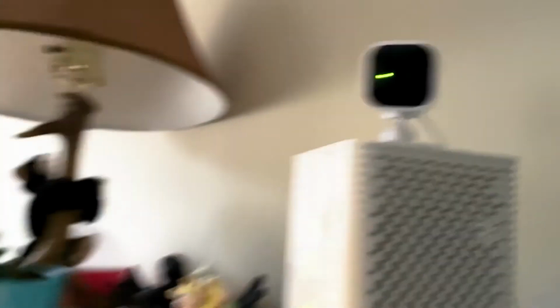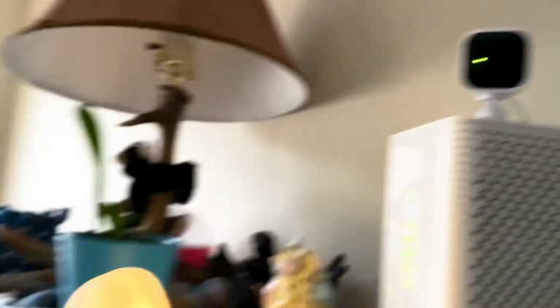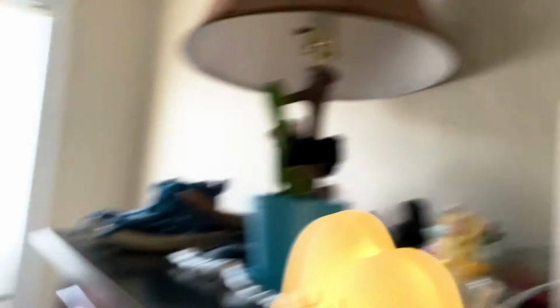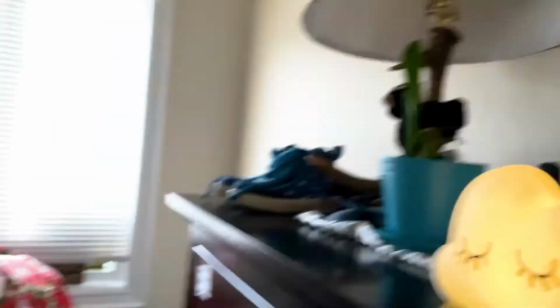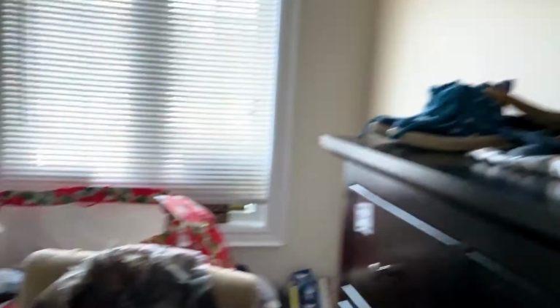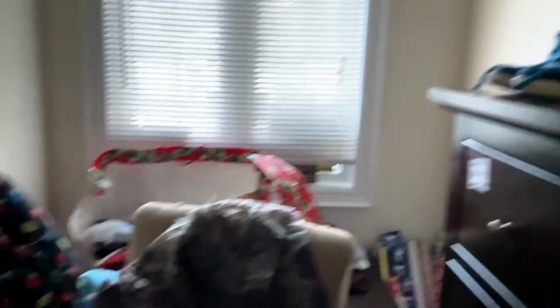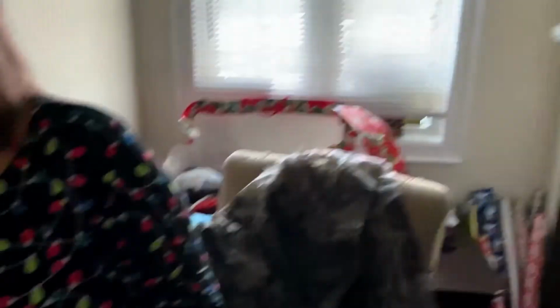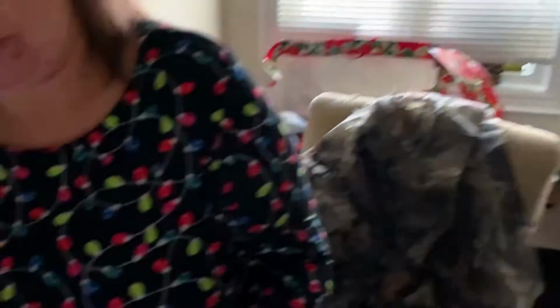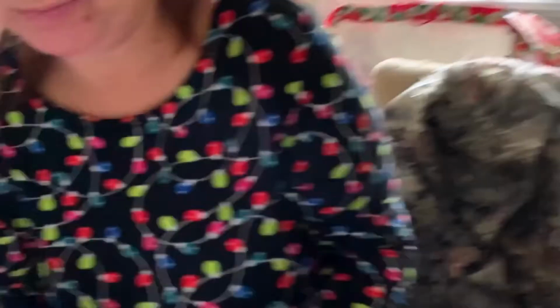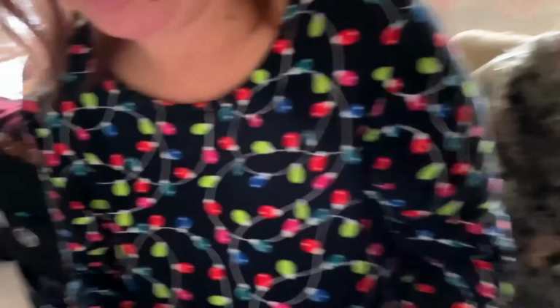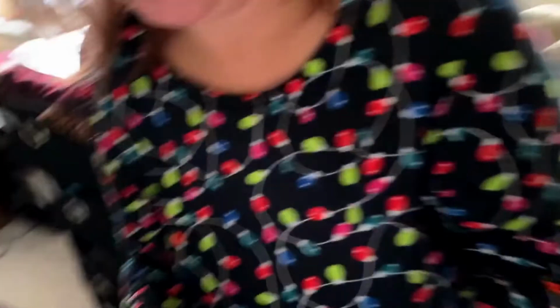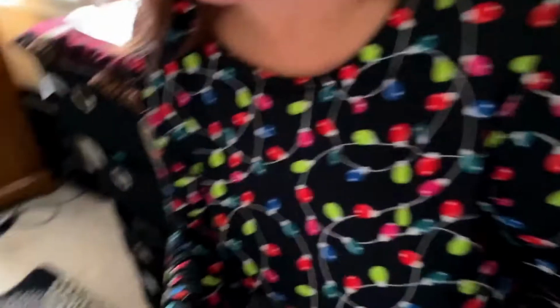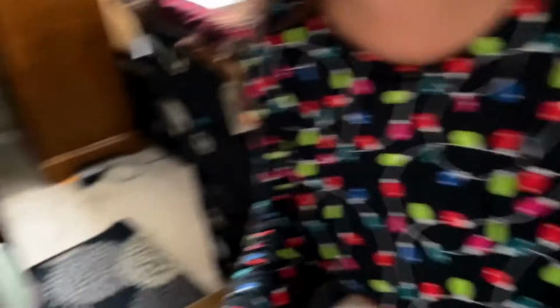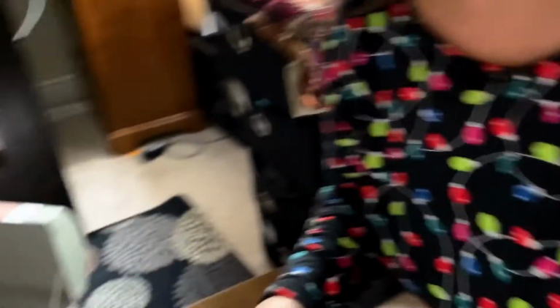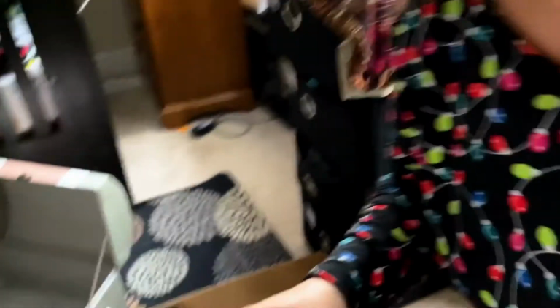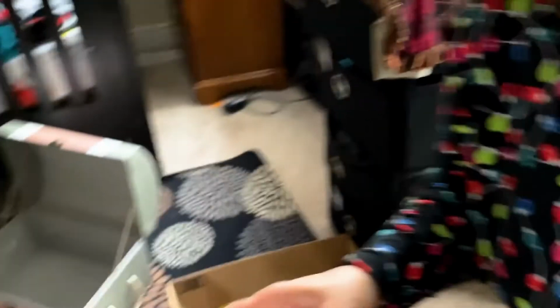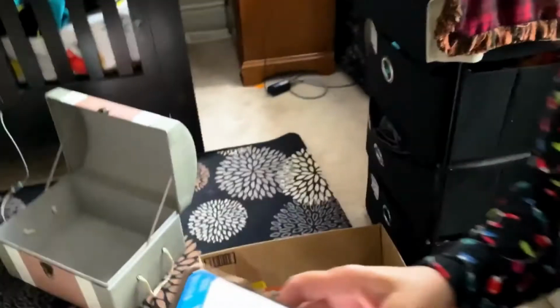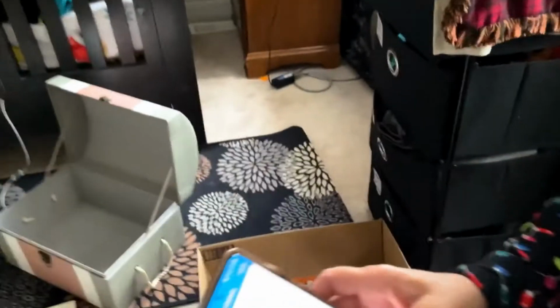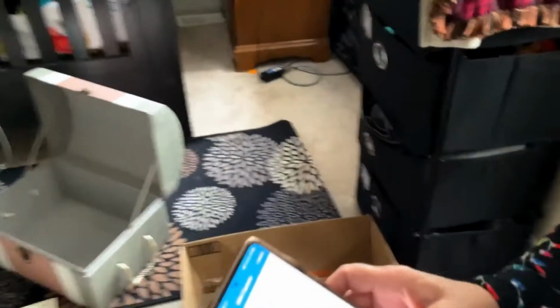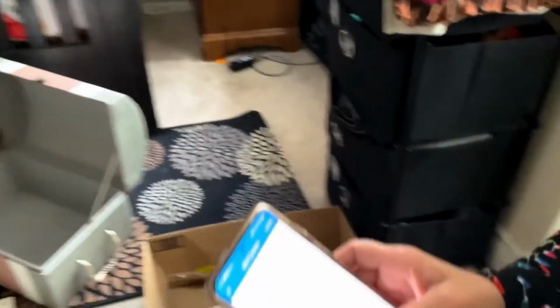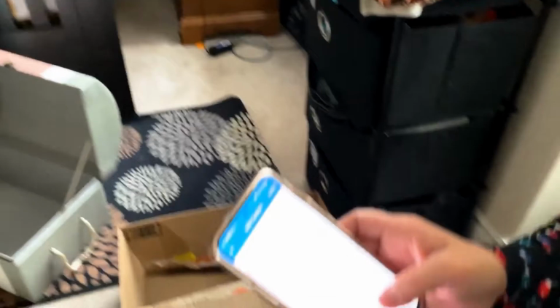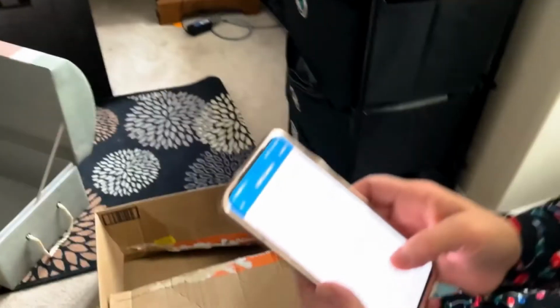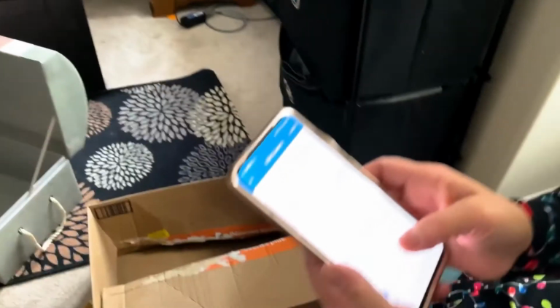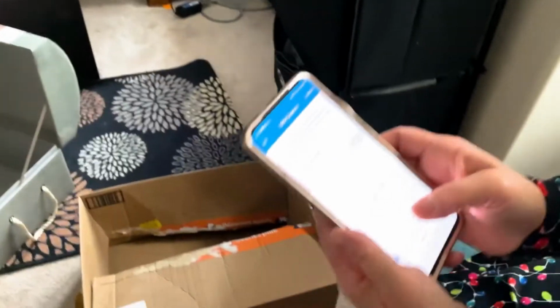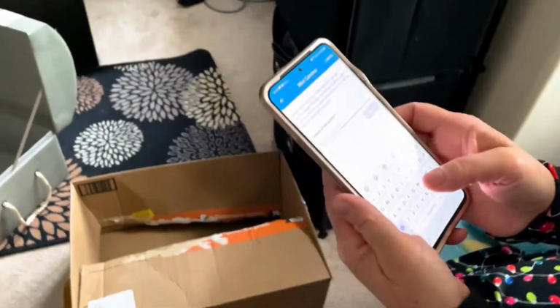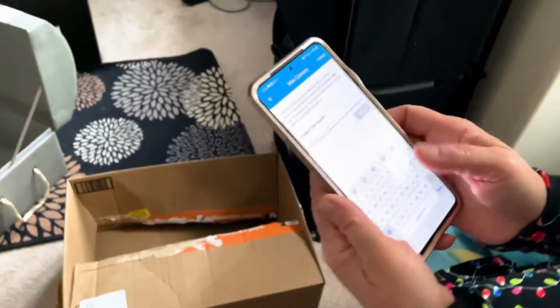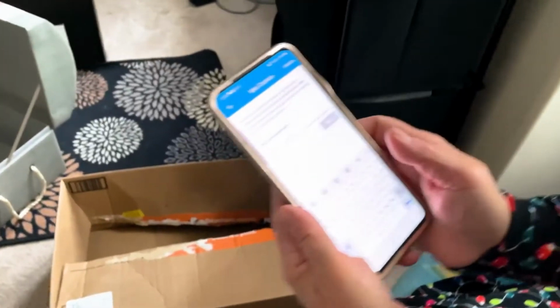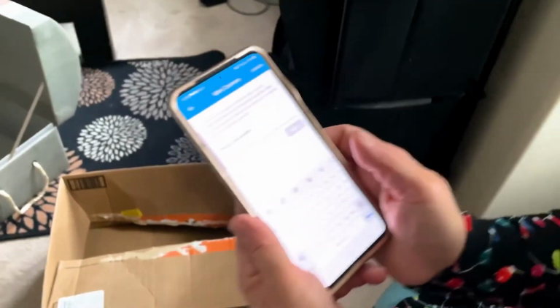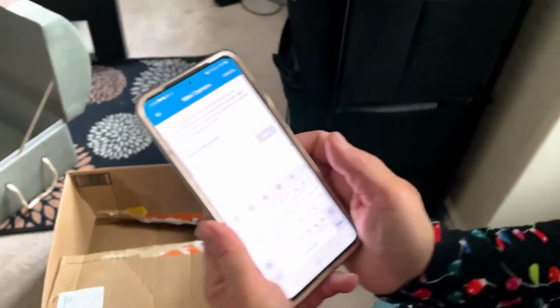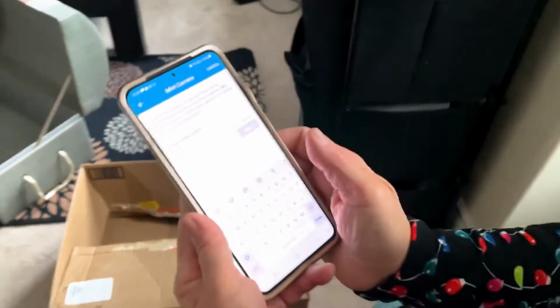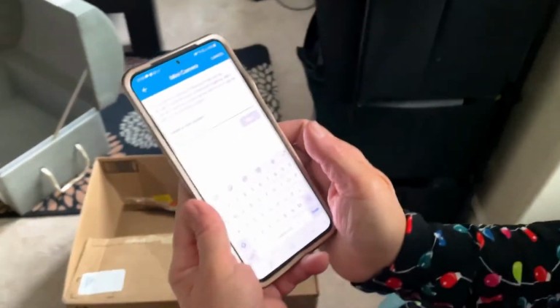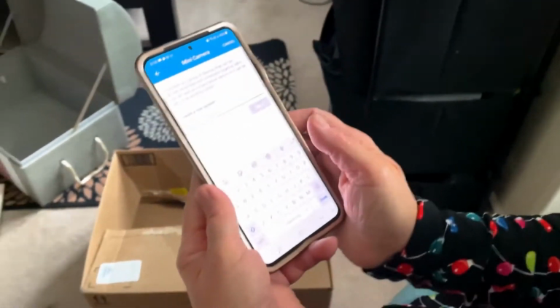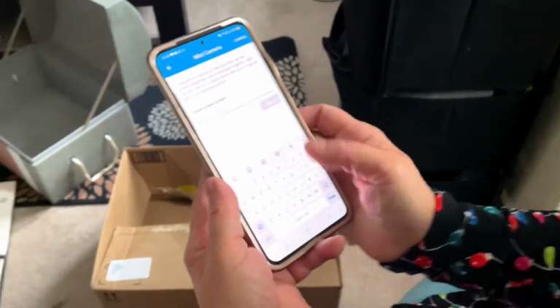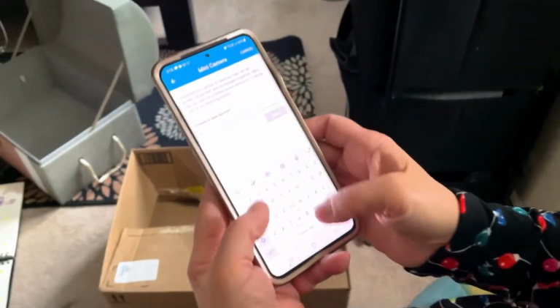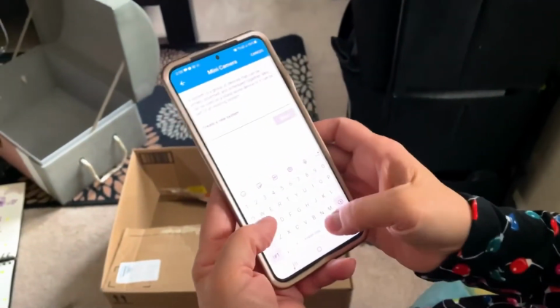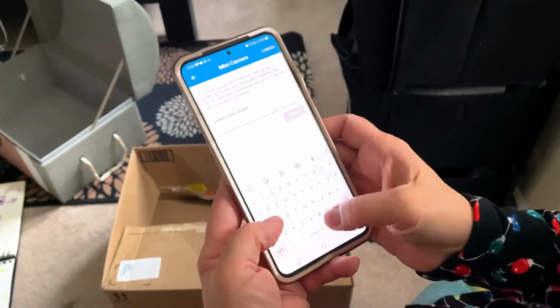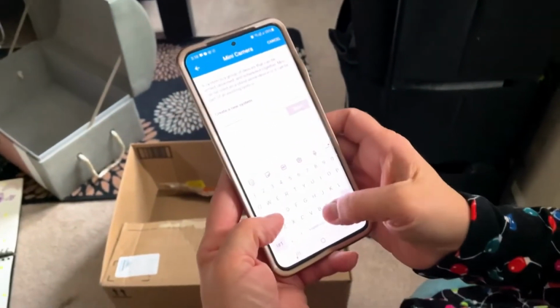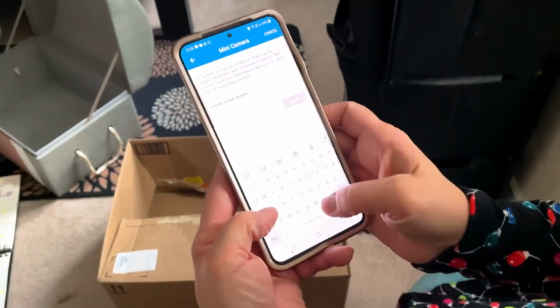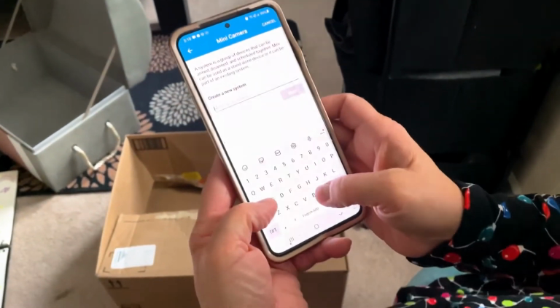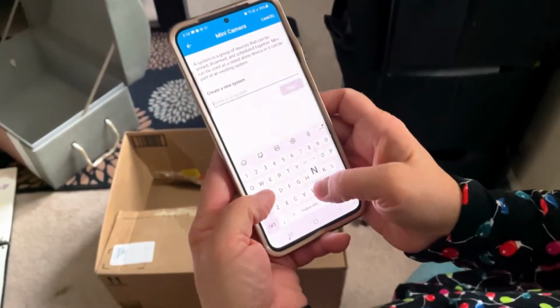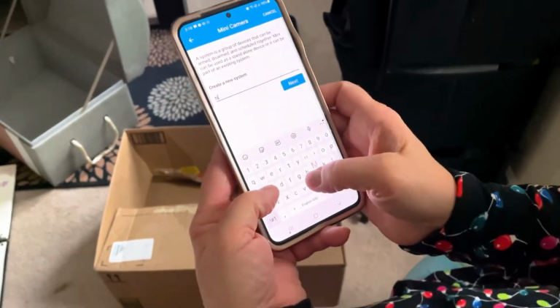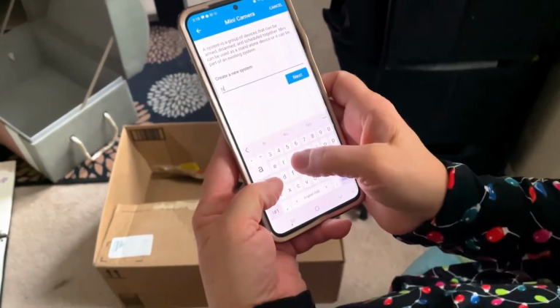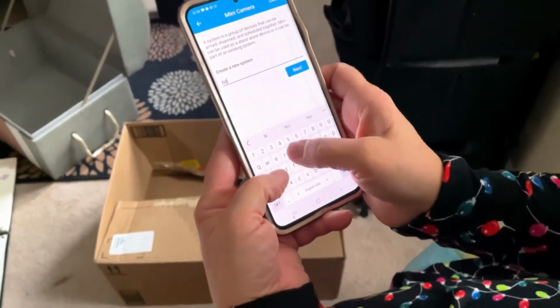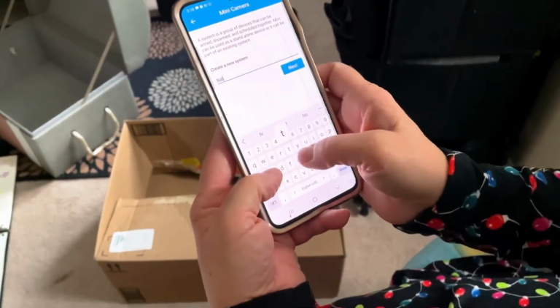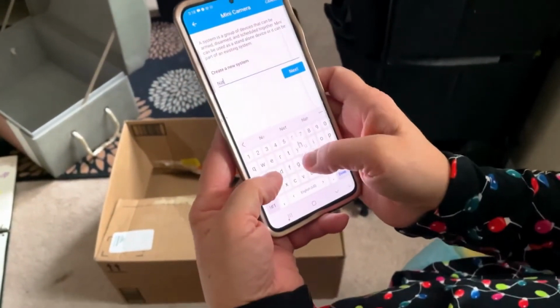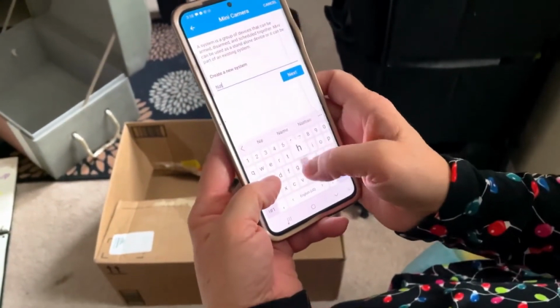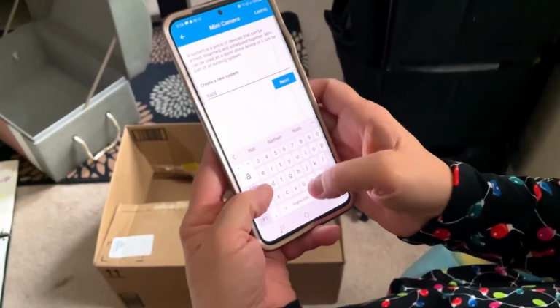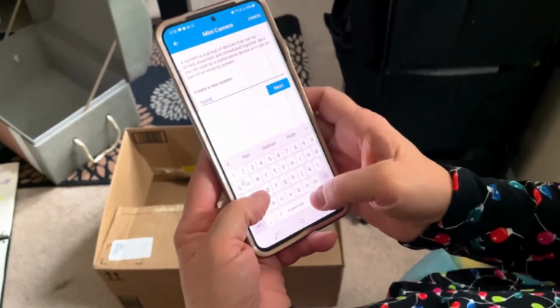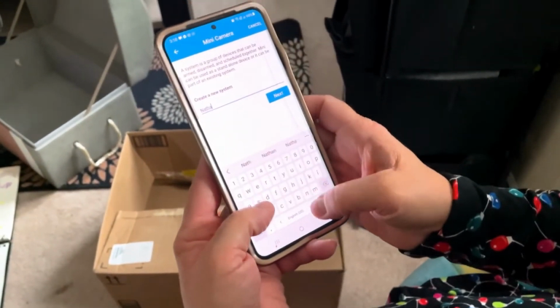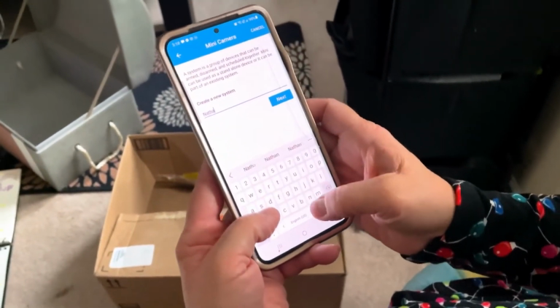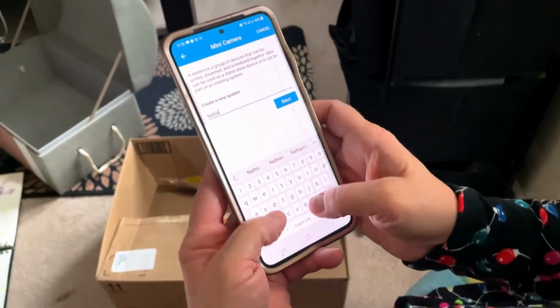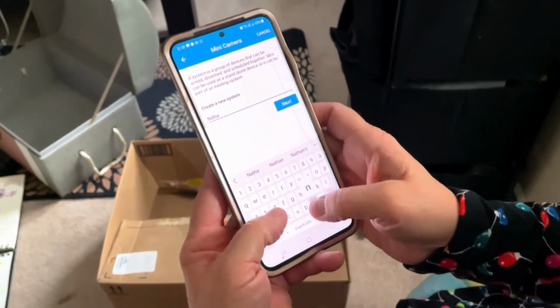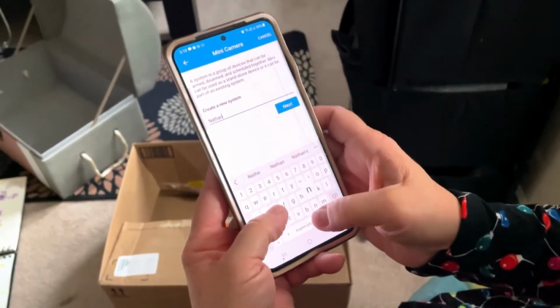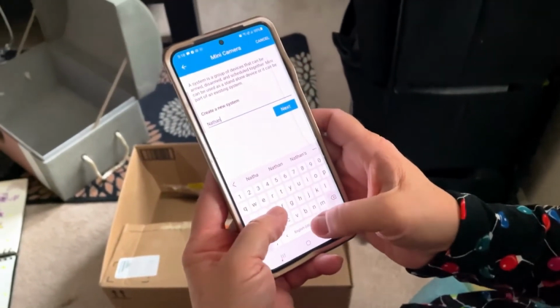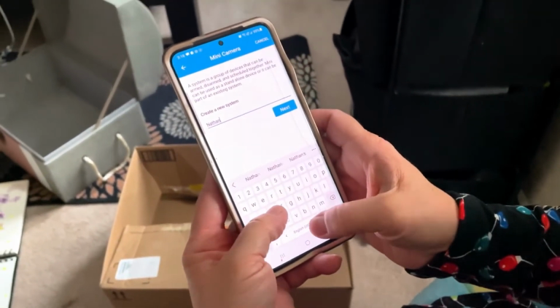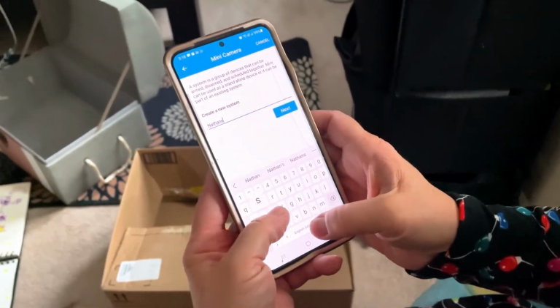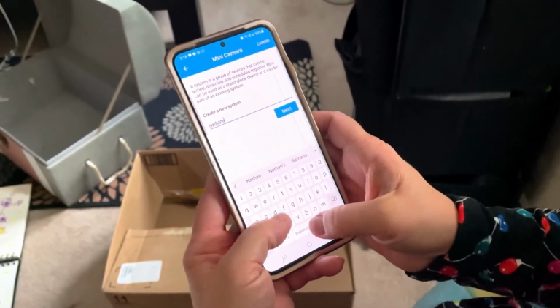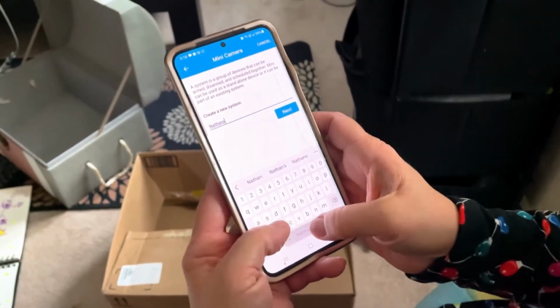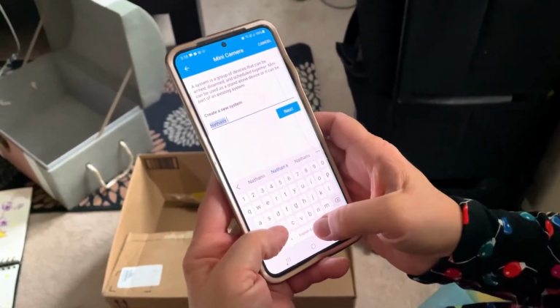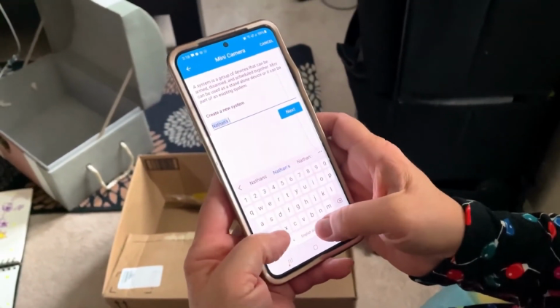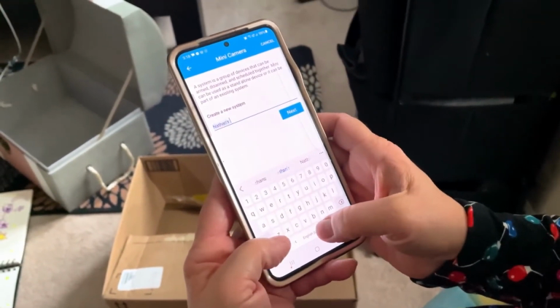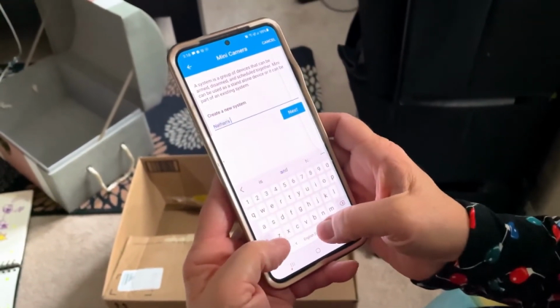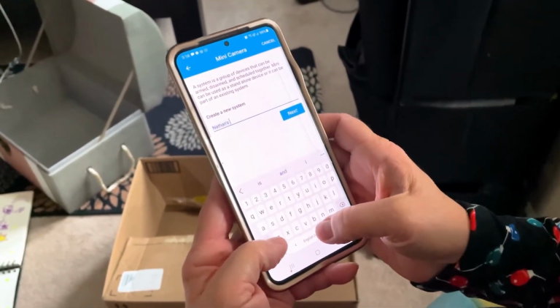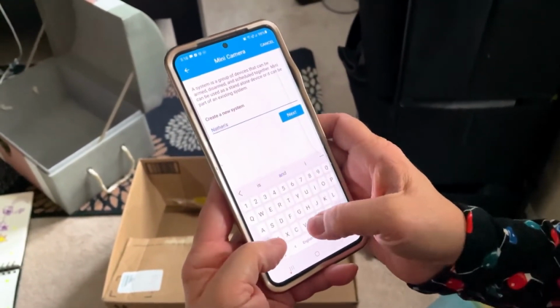So this one's going in Nathan's room. Create a new system — yes, name it 'Nathan.' Name your system, so this one's Nathan's.